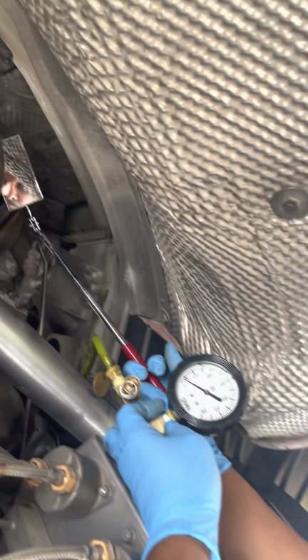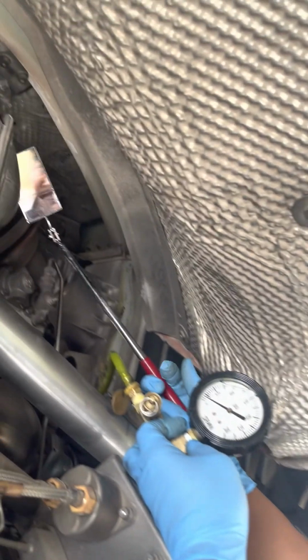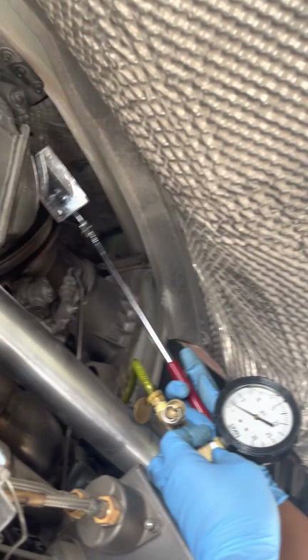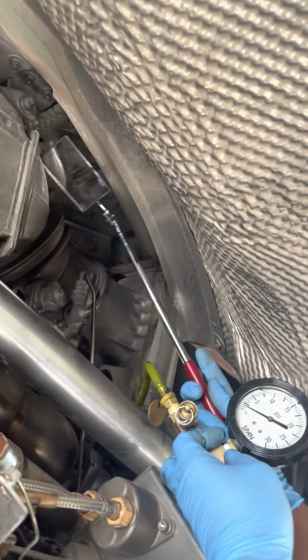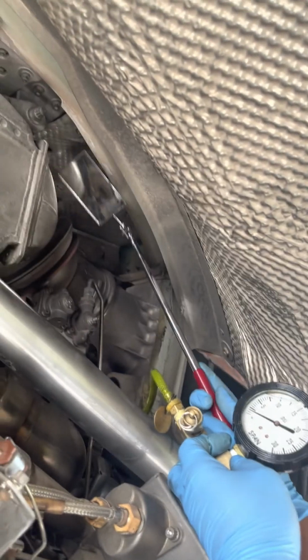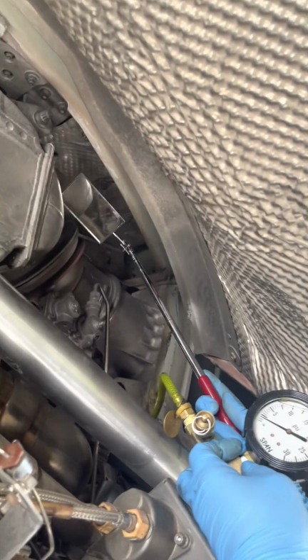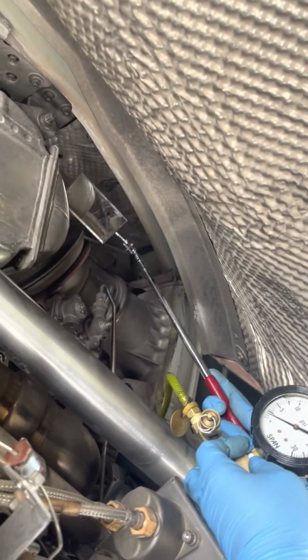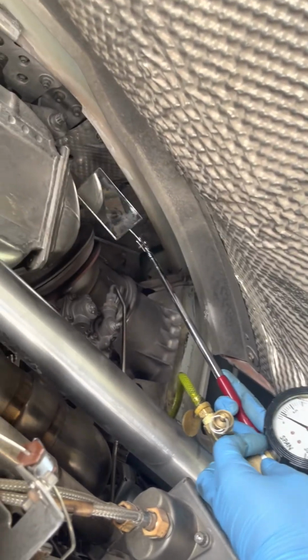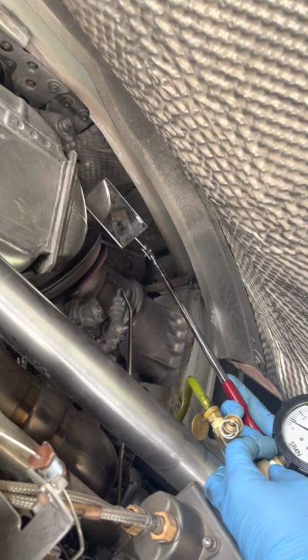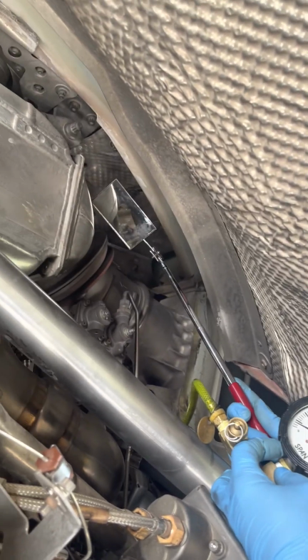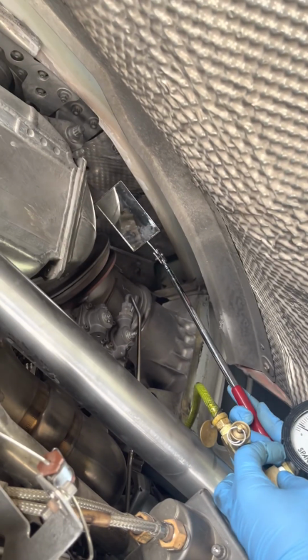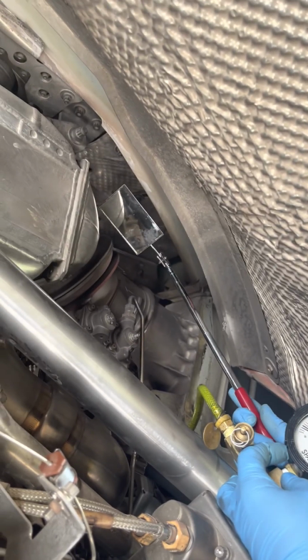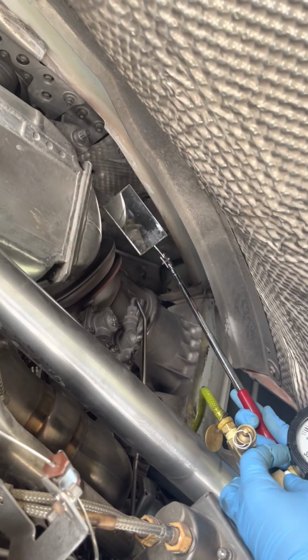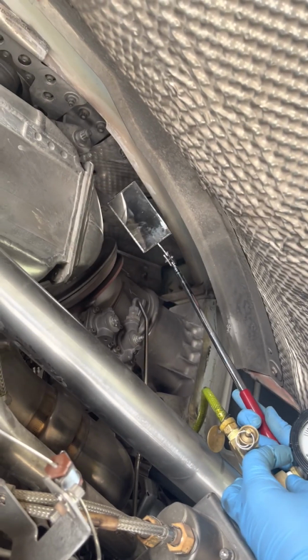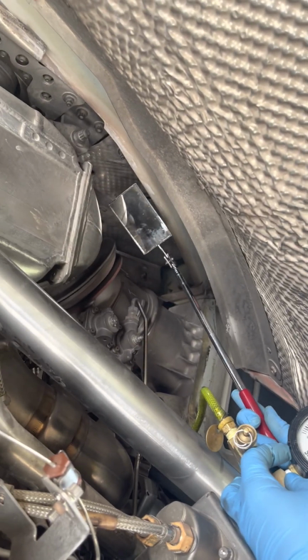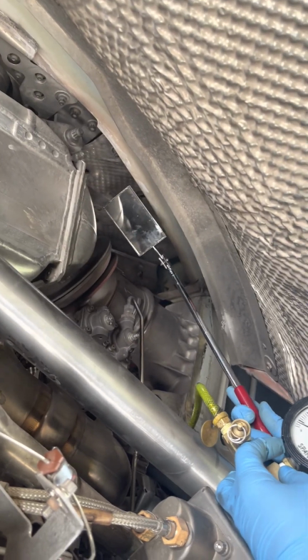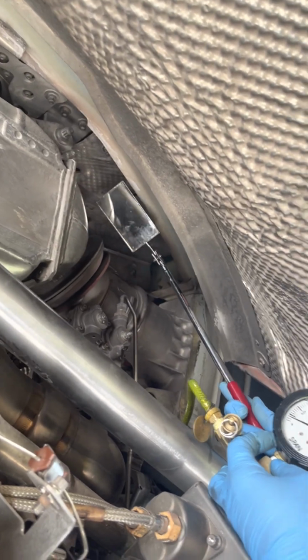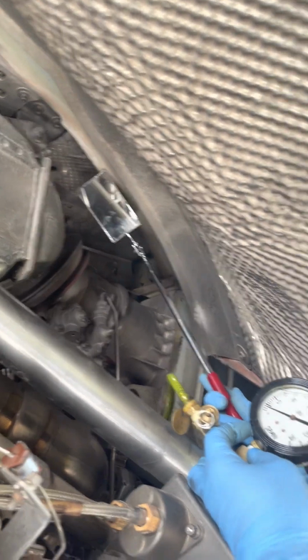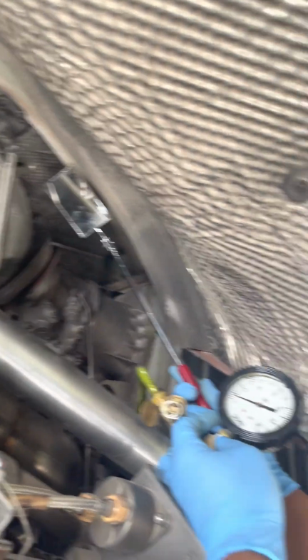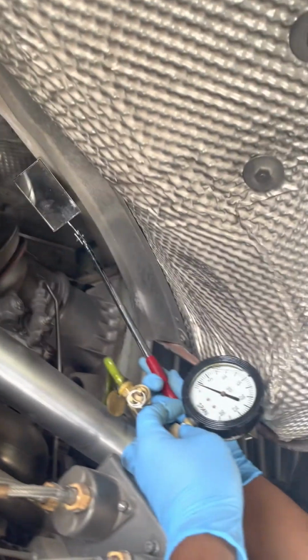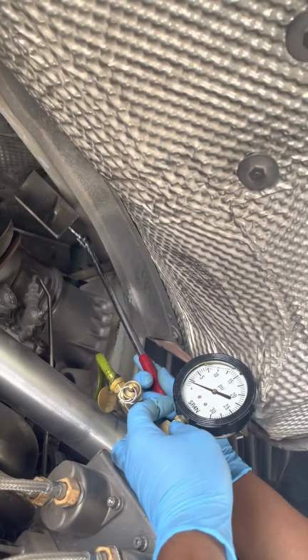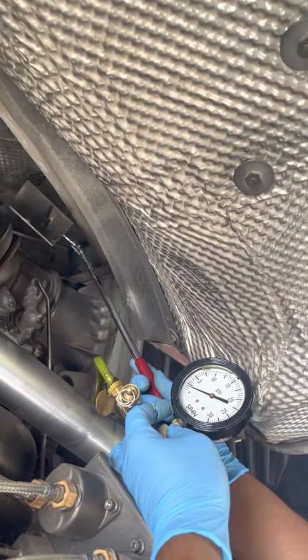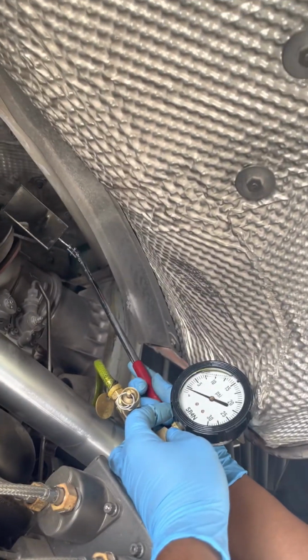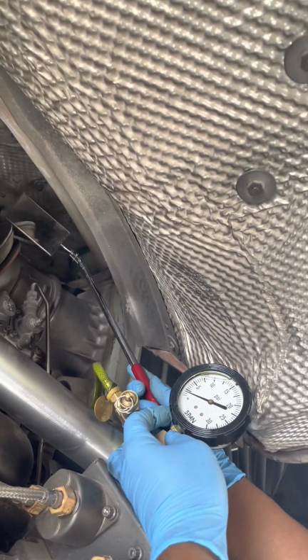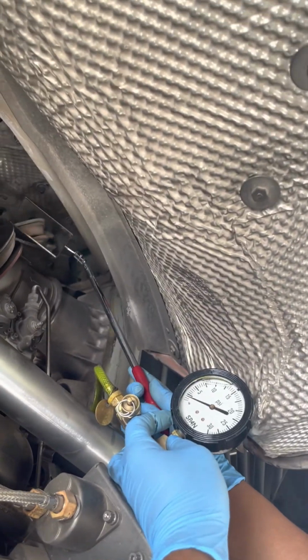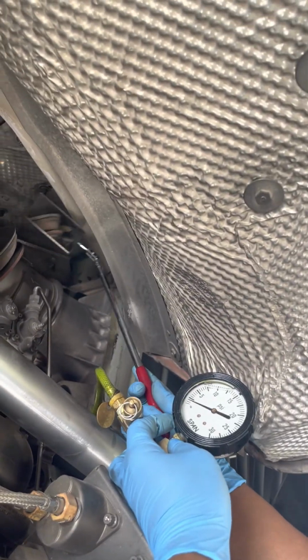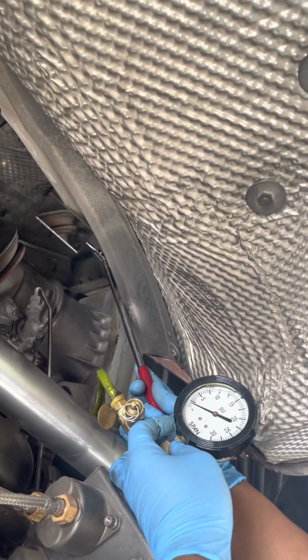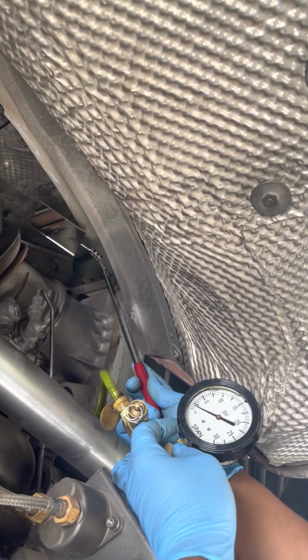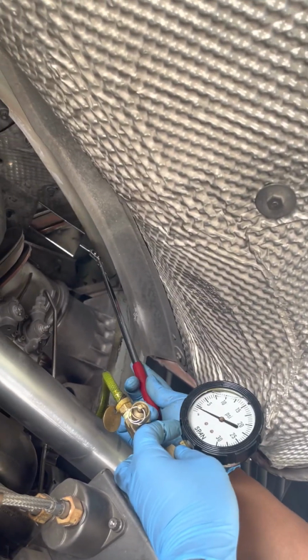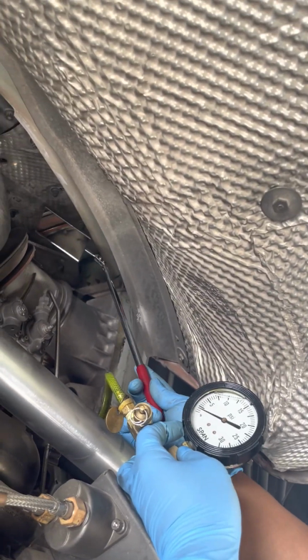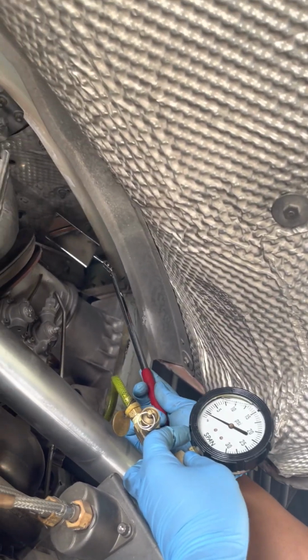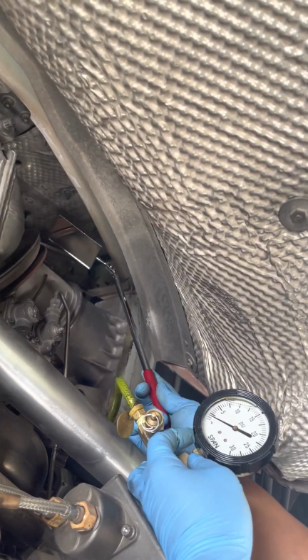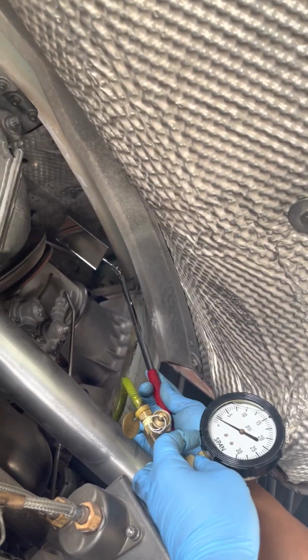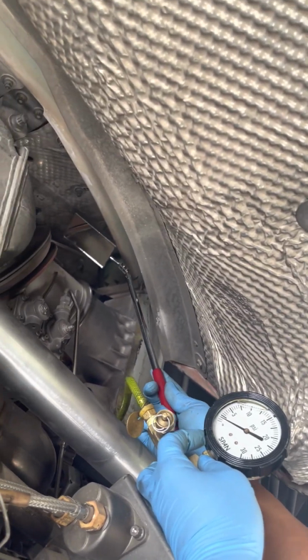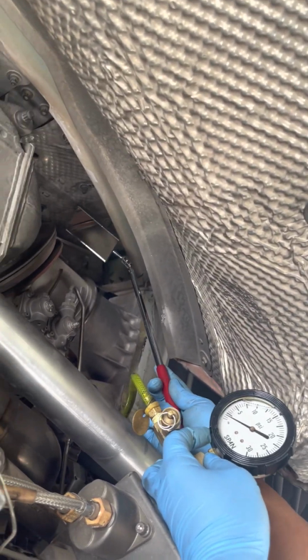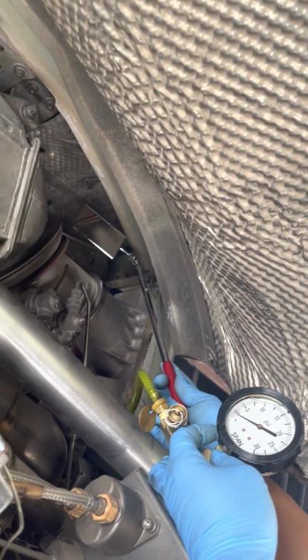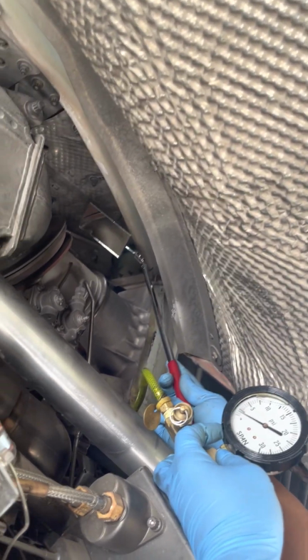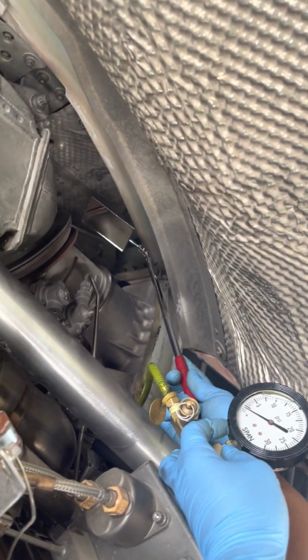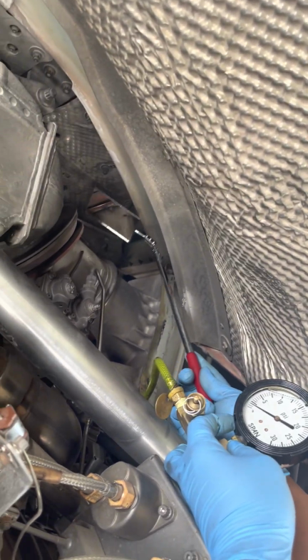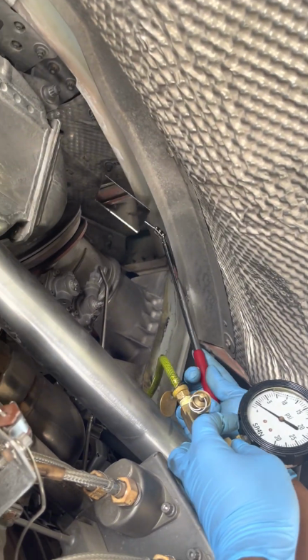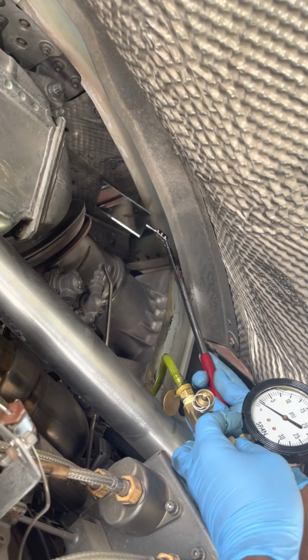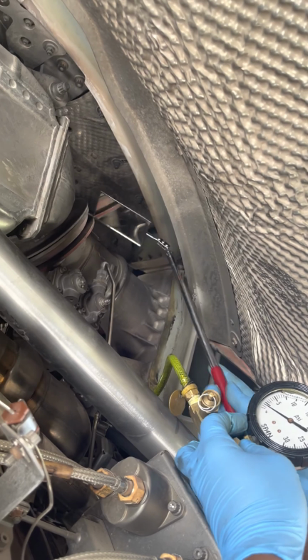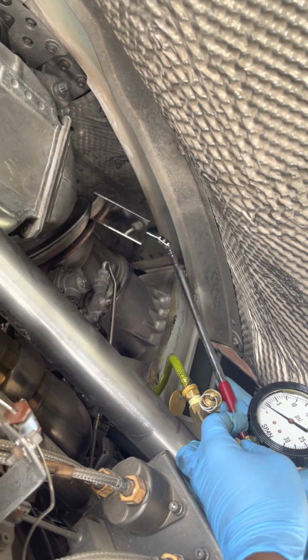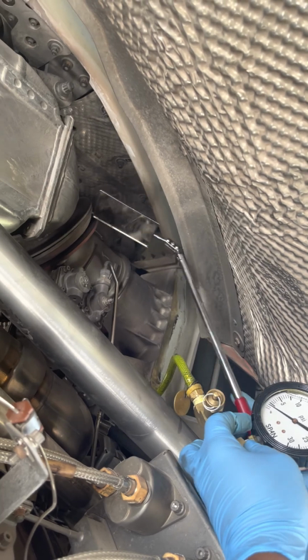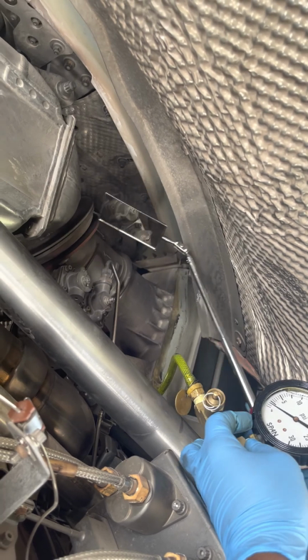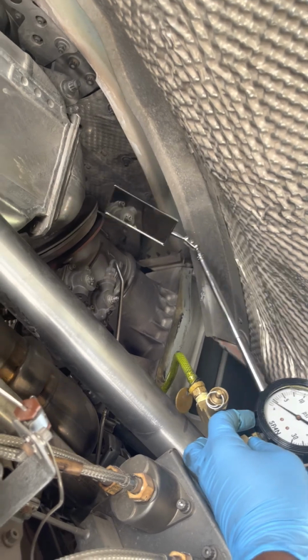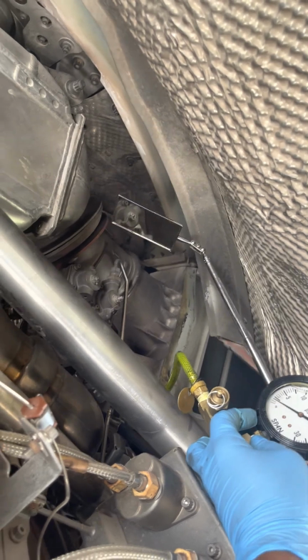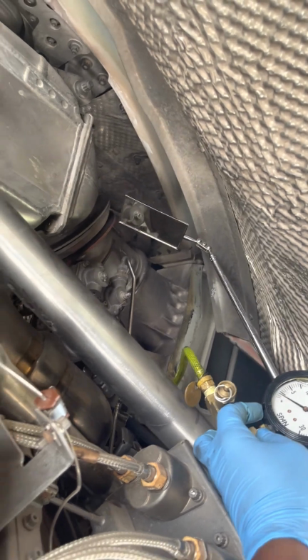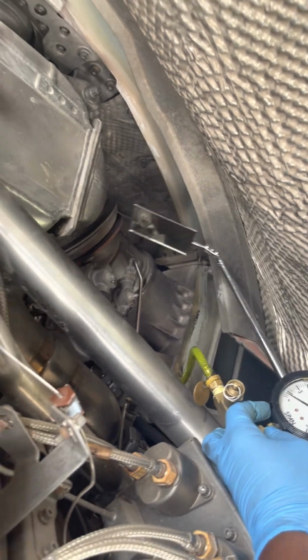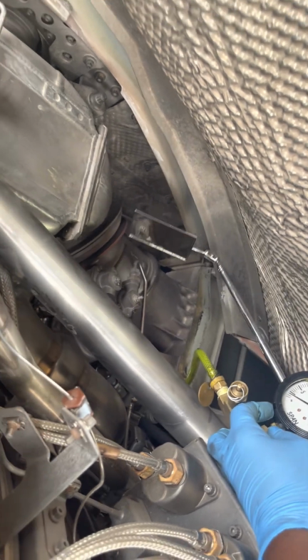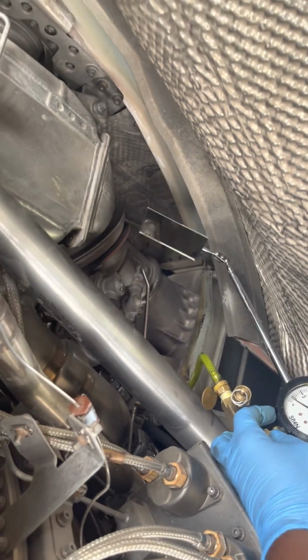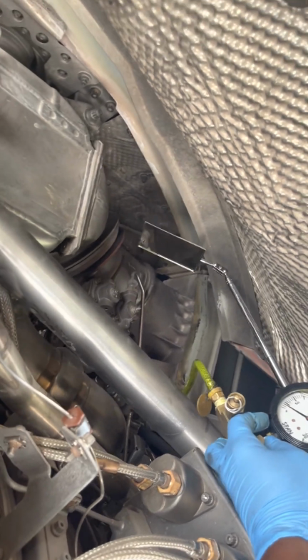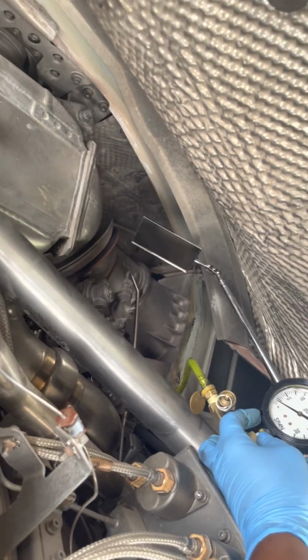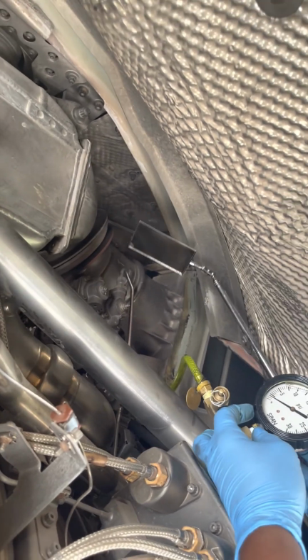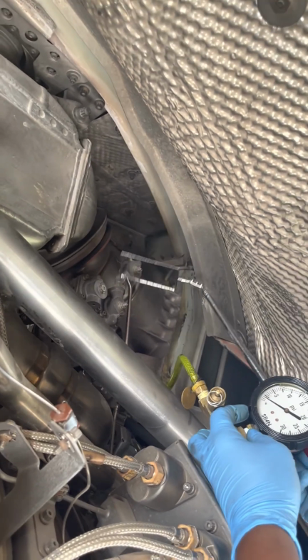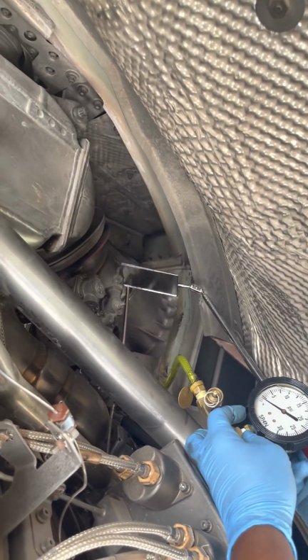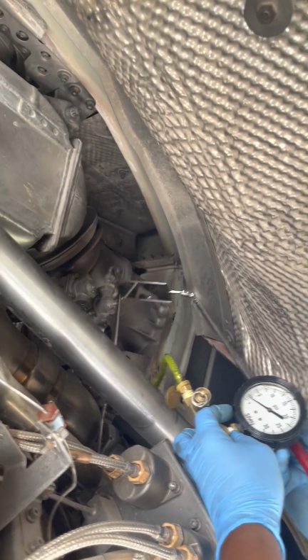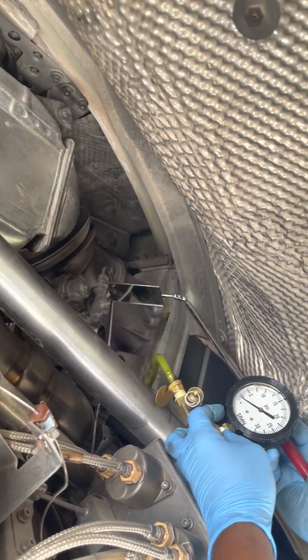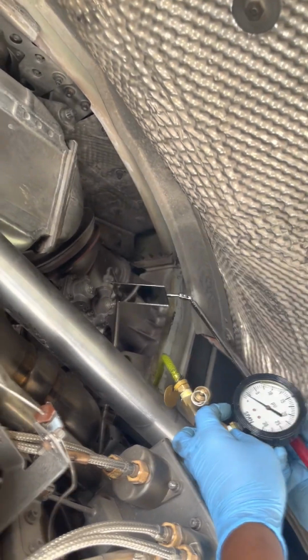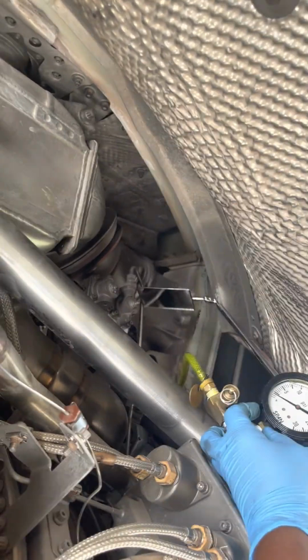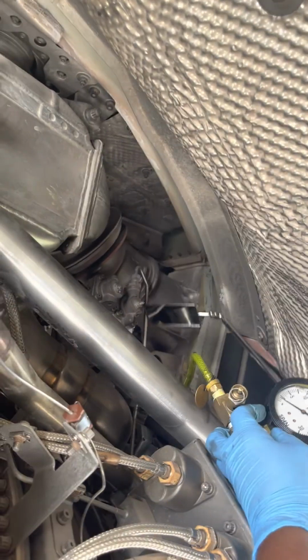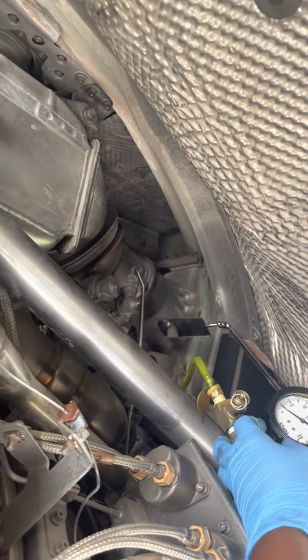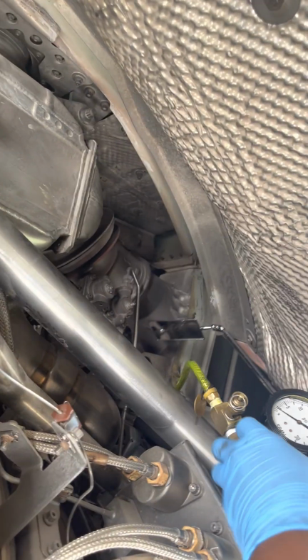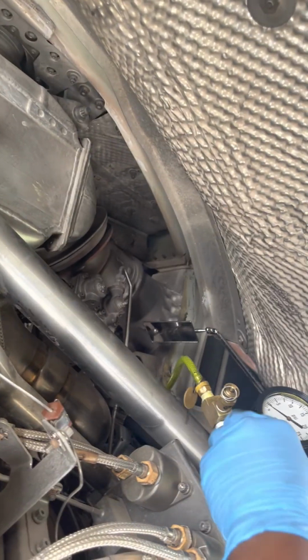Again, it should be at least 3 psi when it goes back to the fully open position. So this PCCV has failed and we have to replace it.